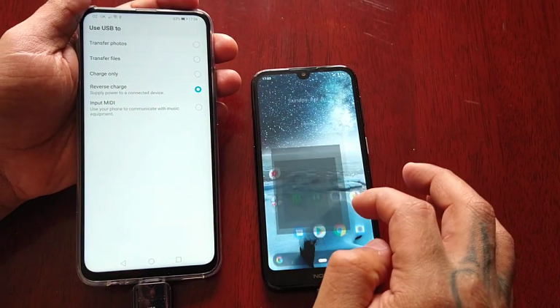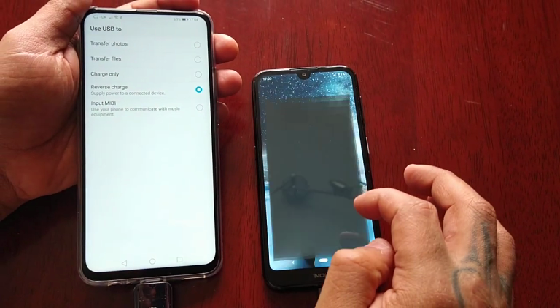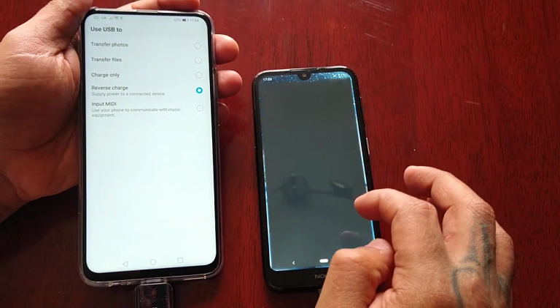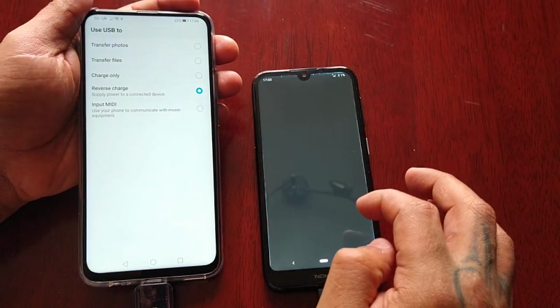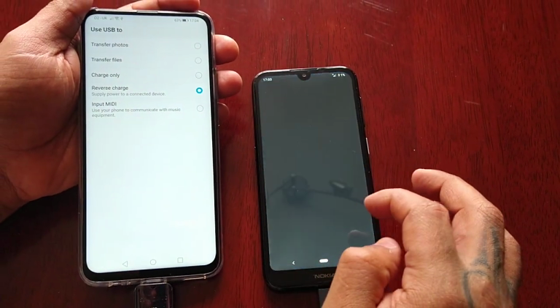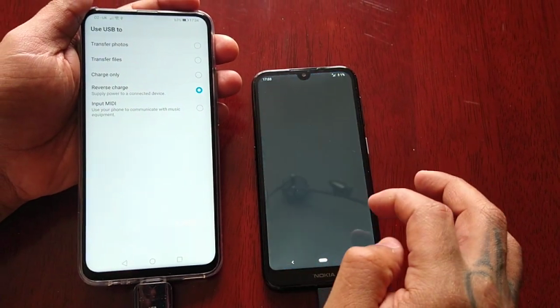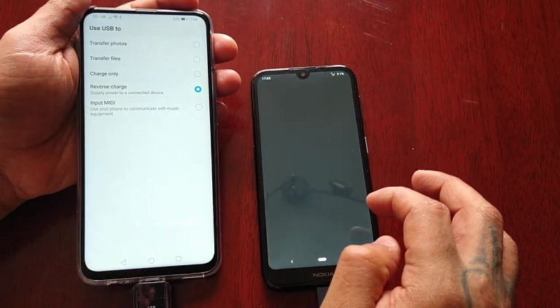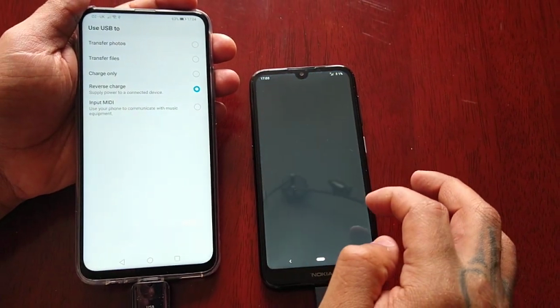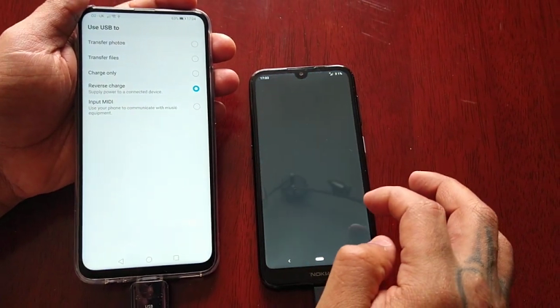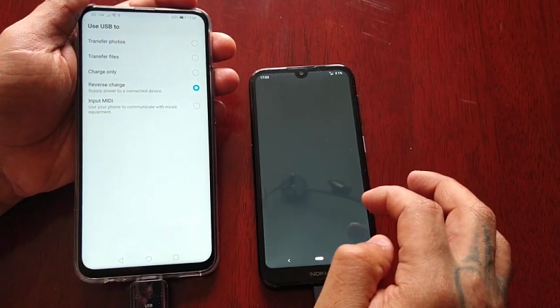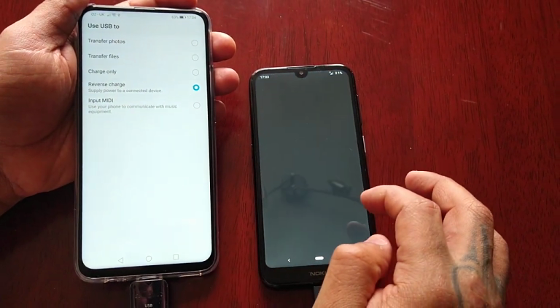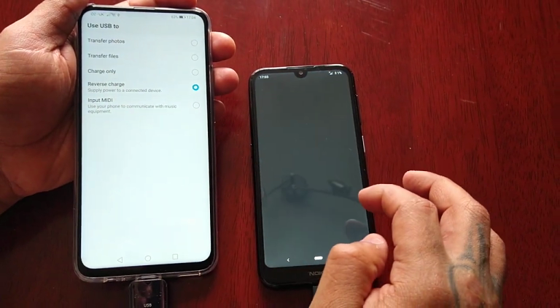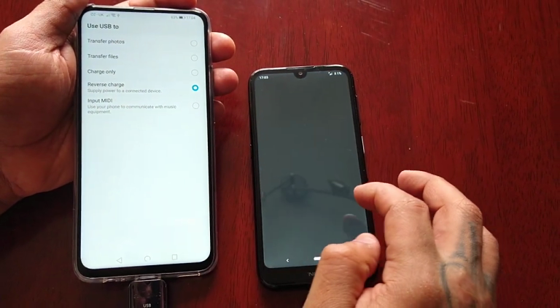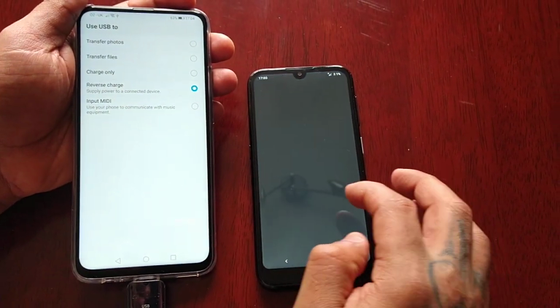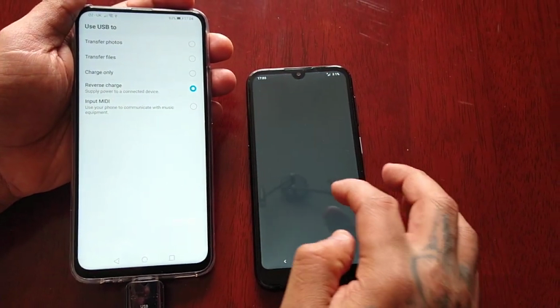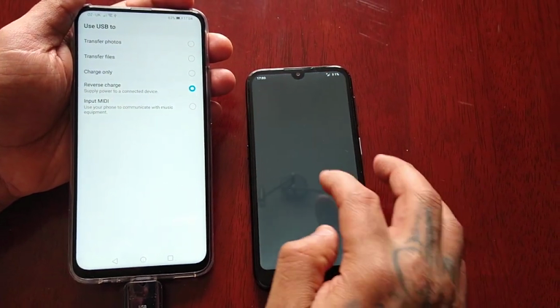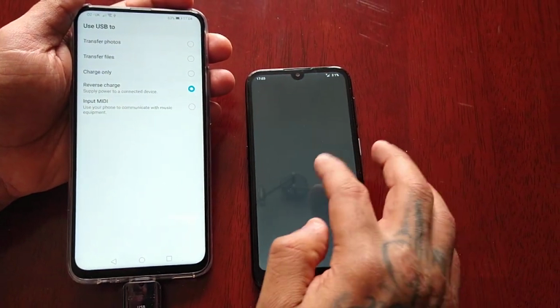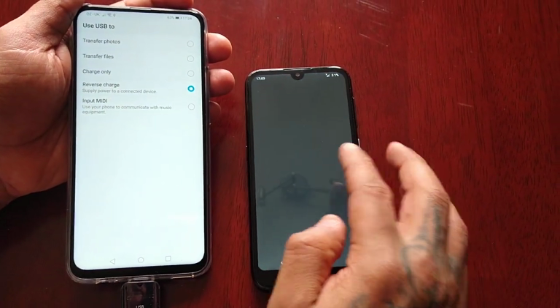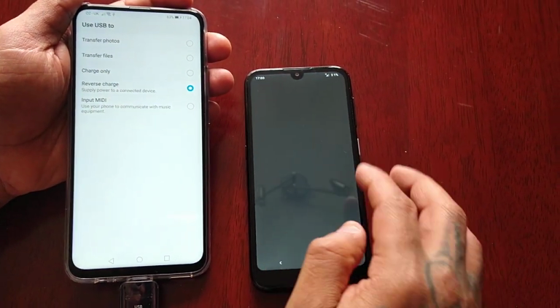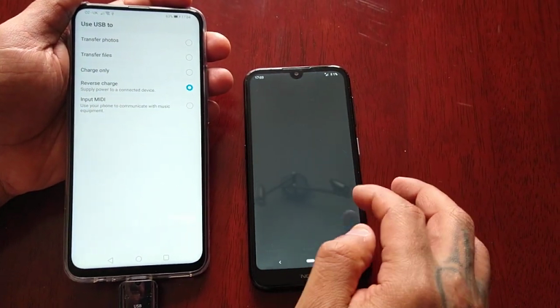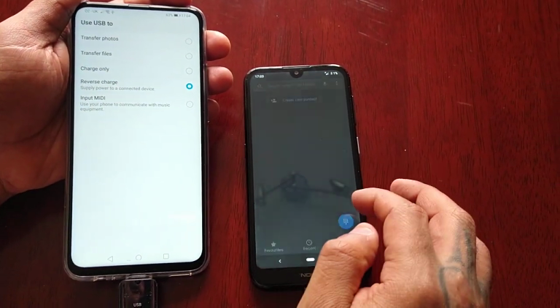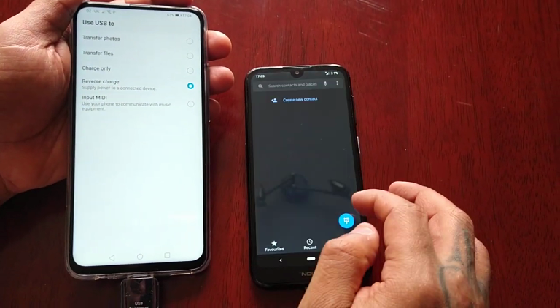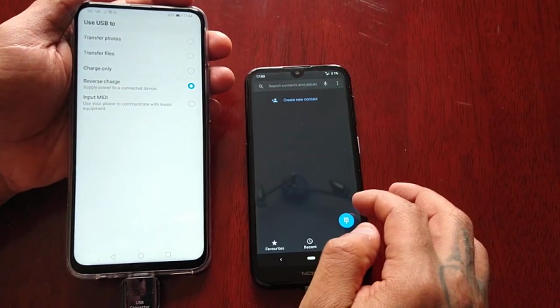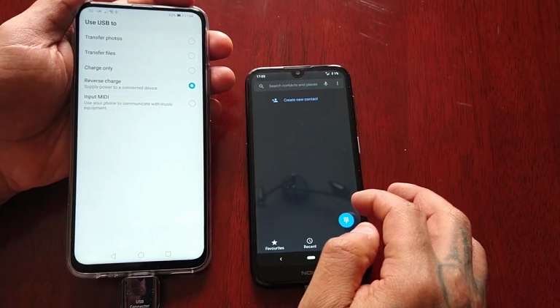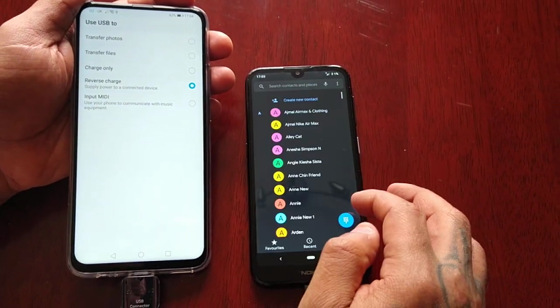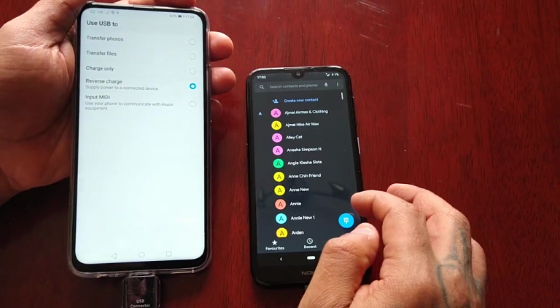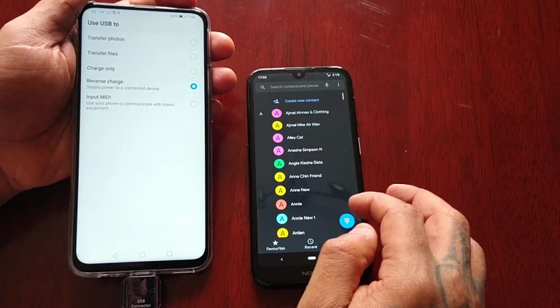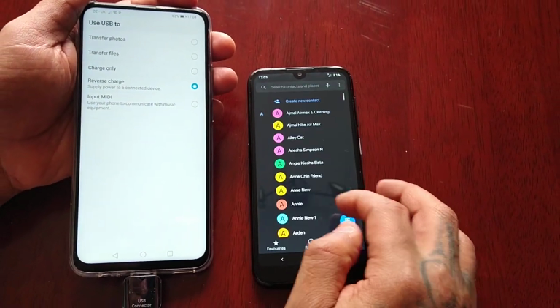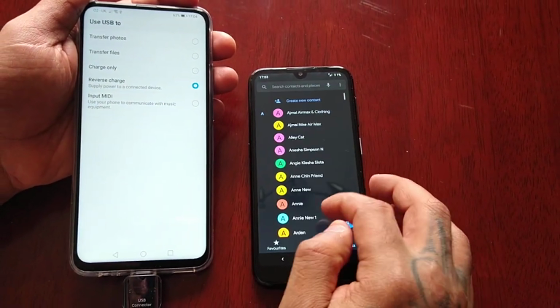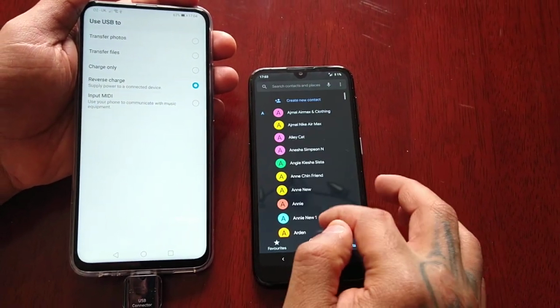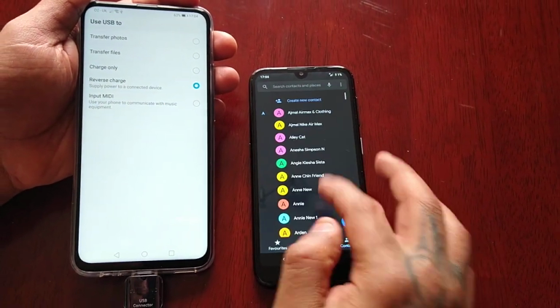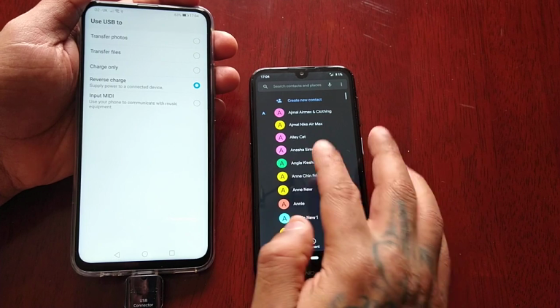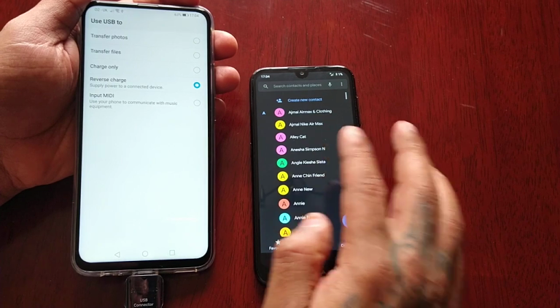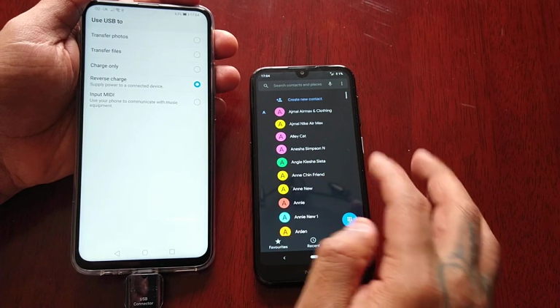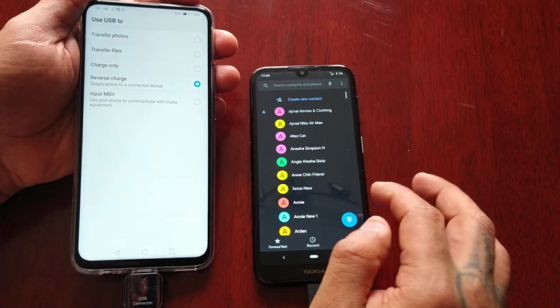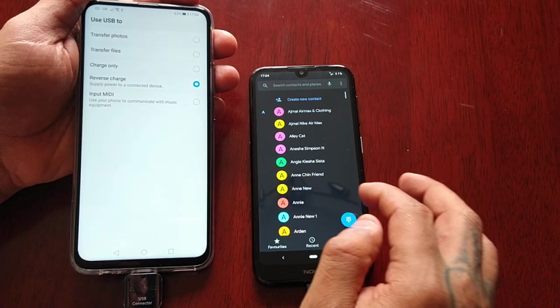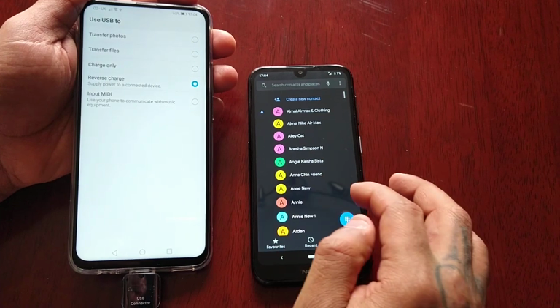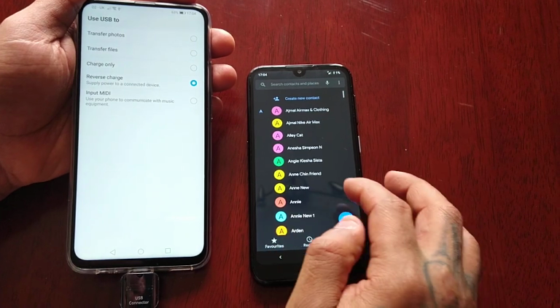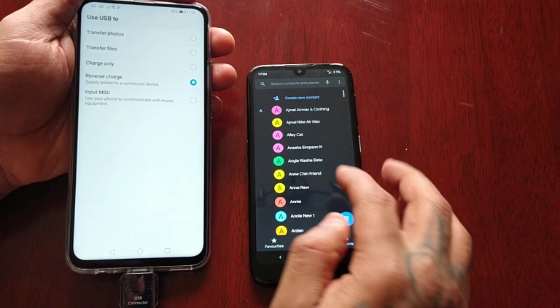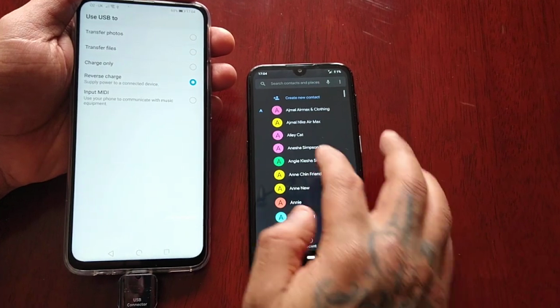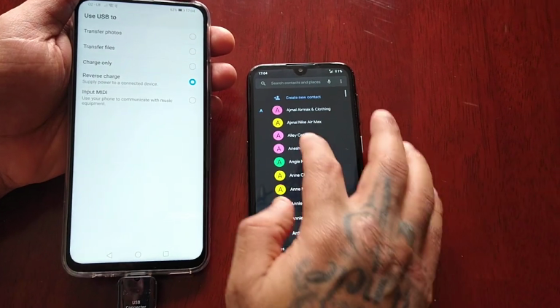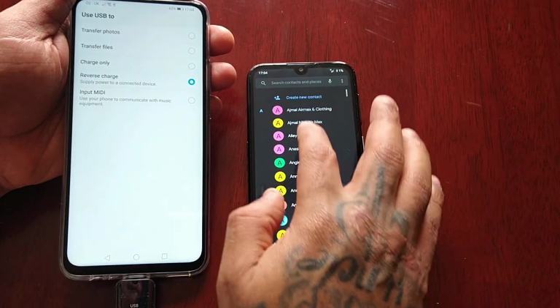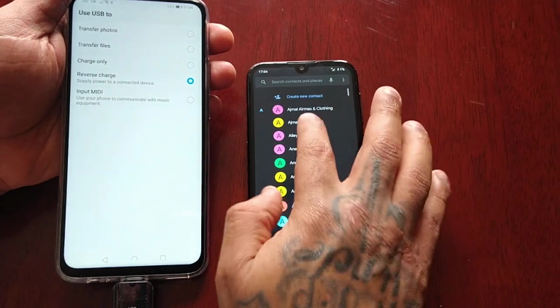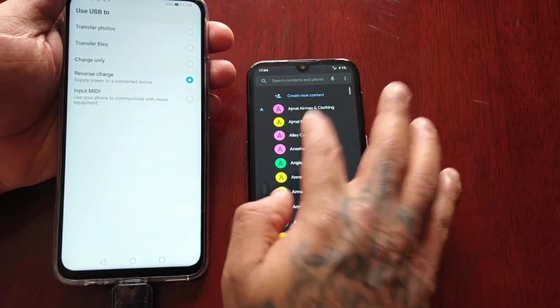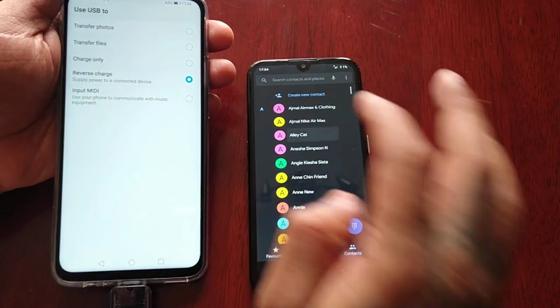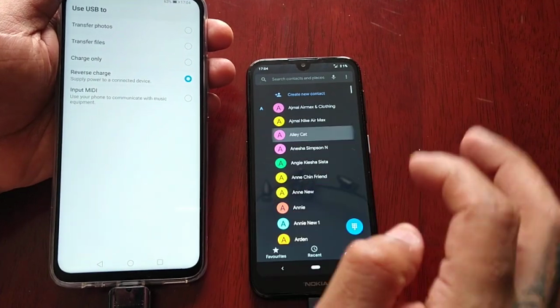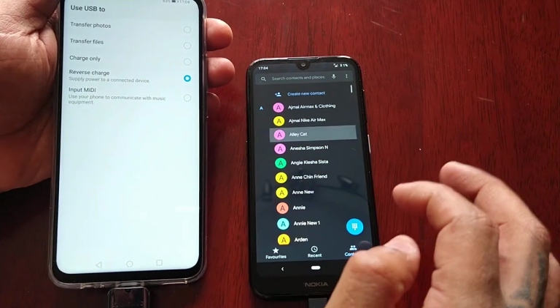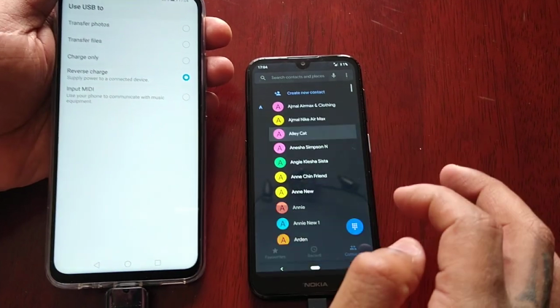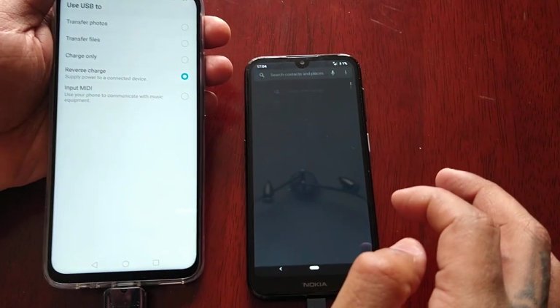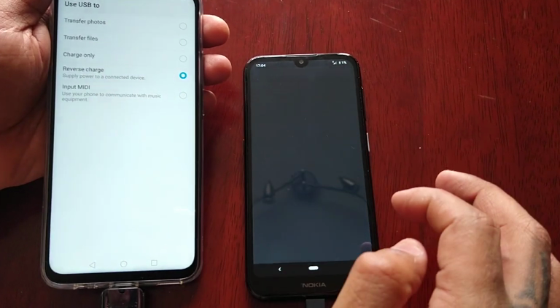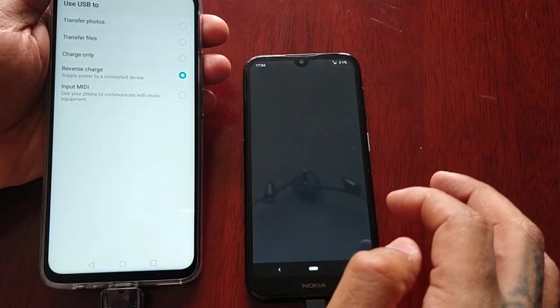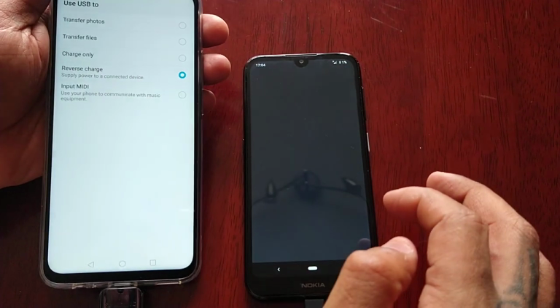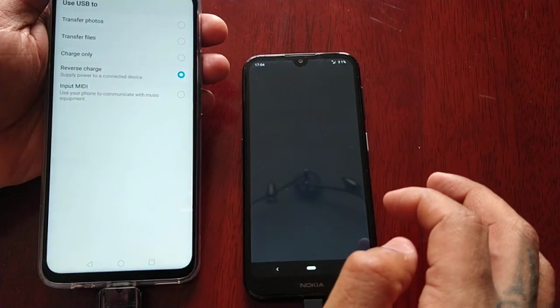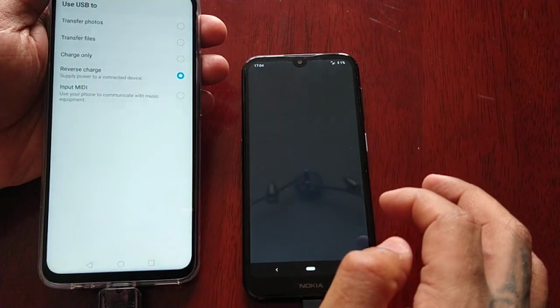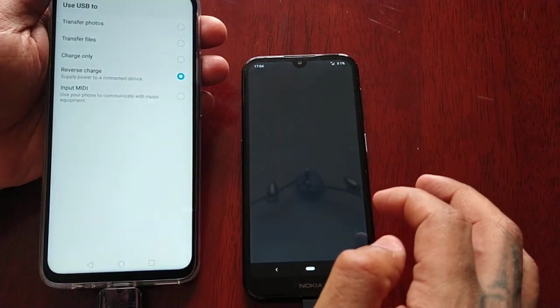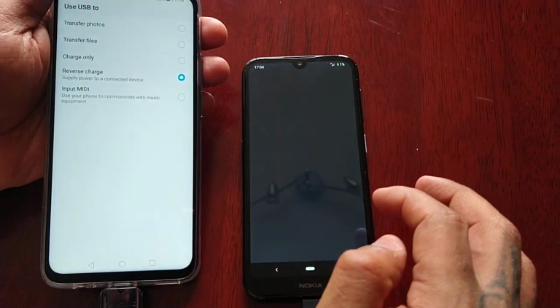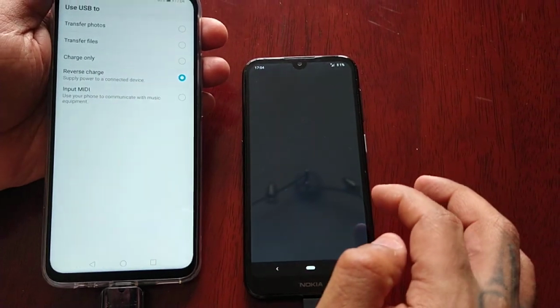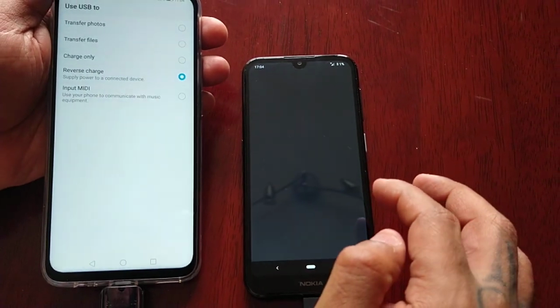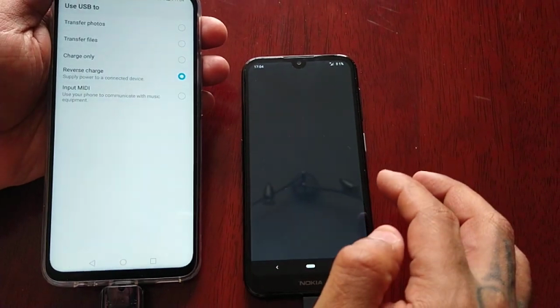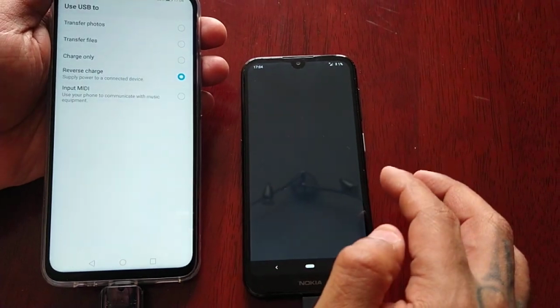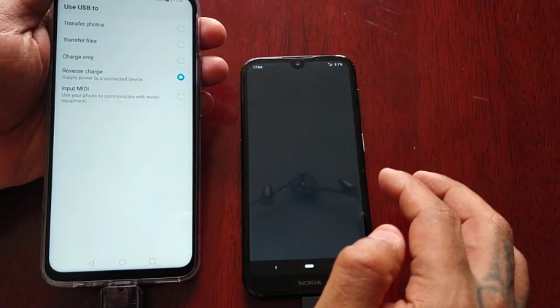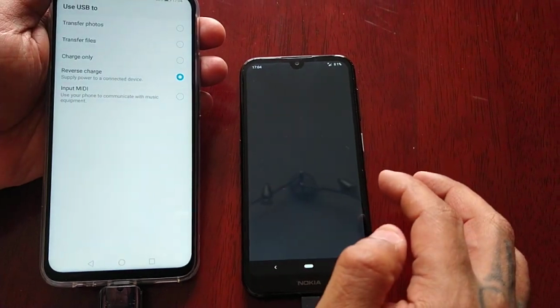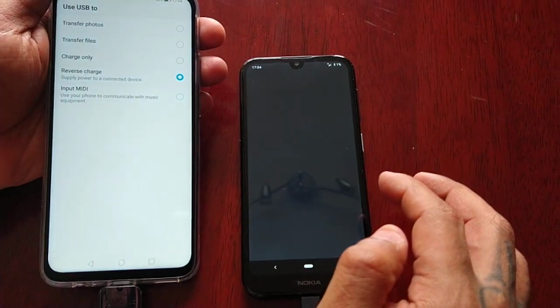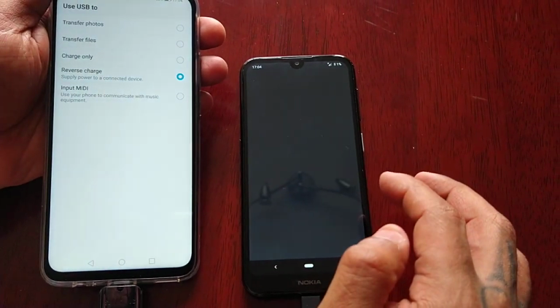Right there — the phone has enough charge now, so I can go into my contacts and get the phone number that I need.